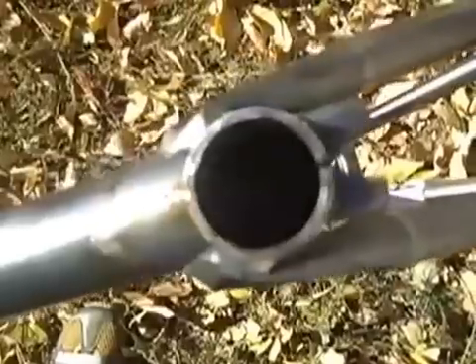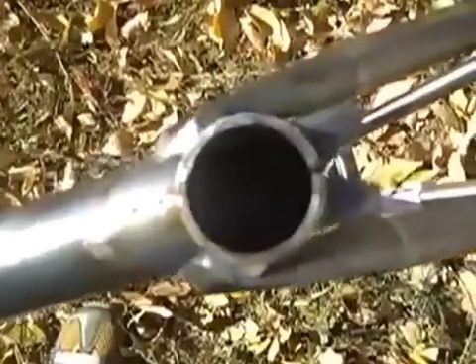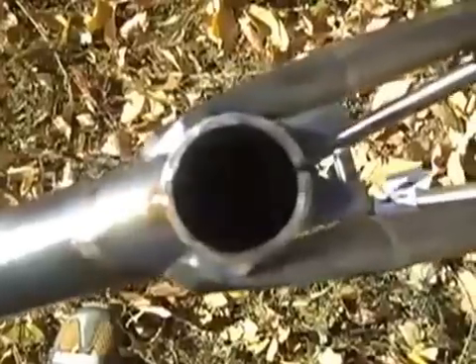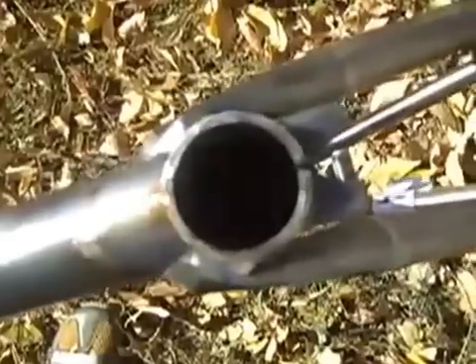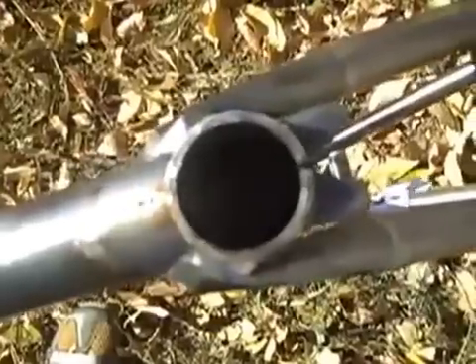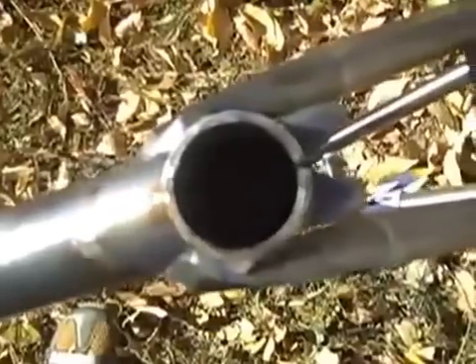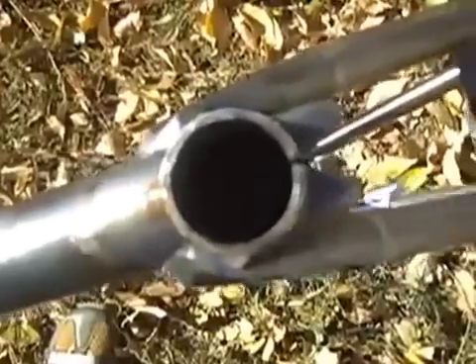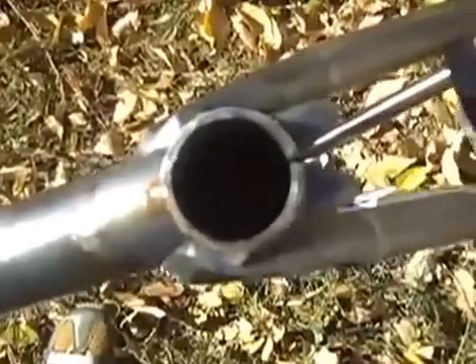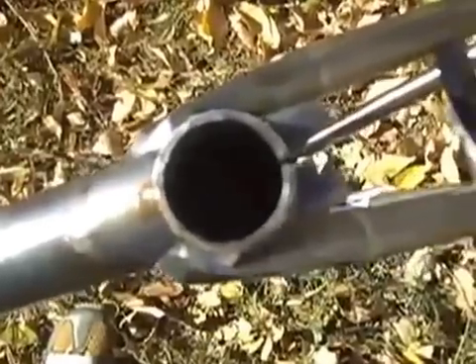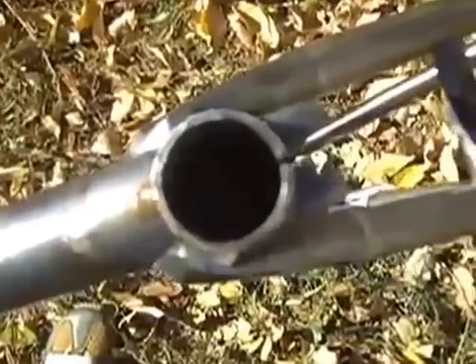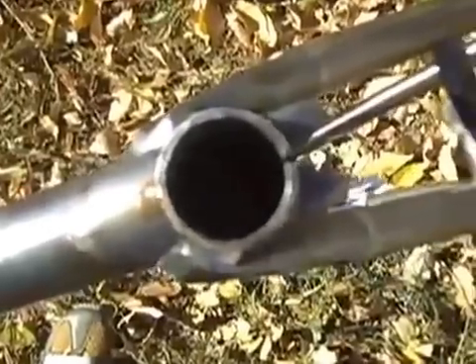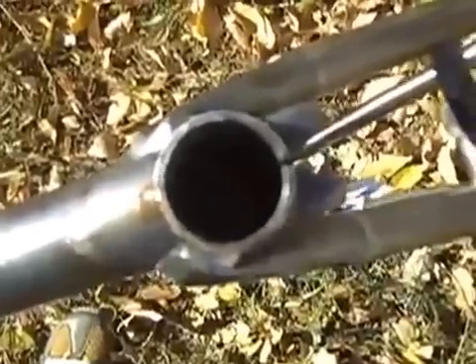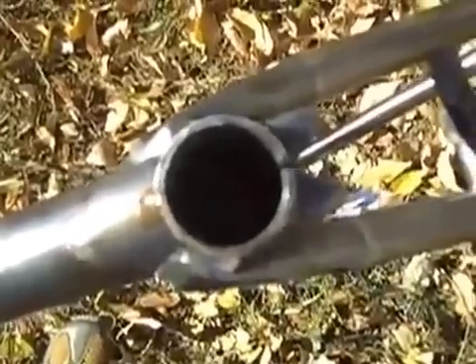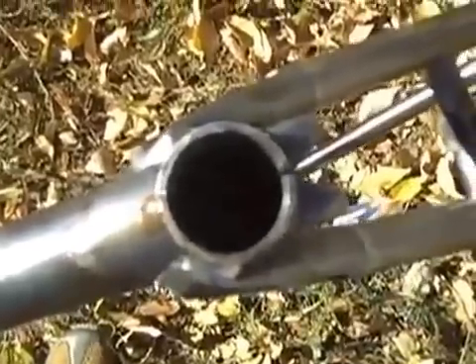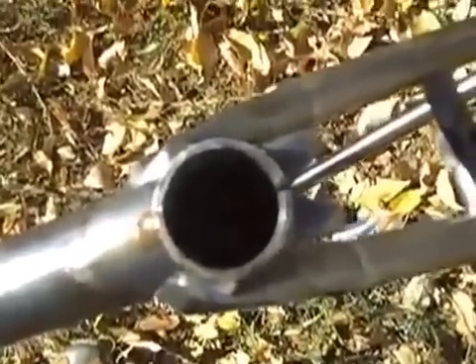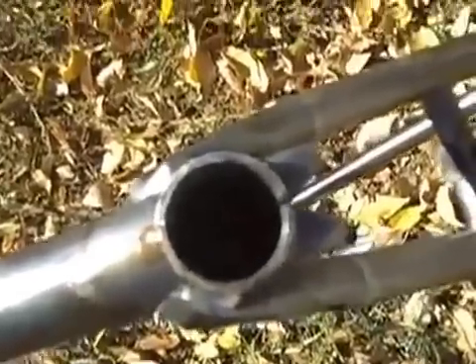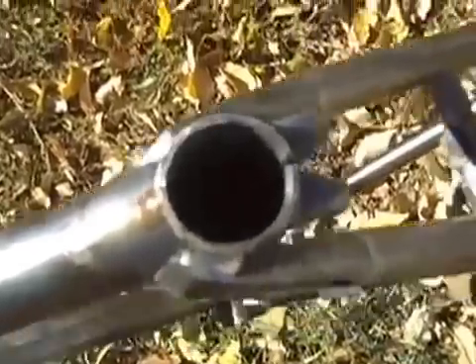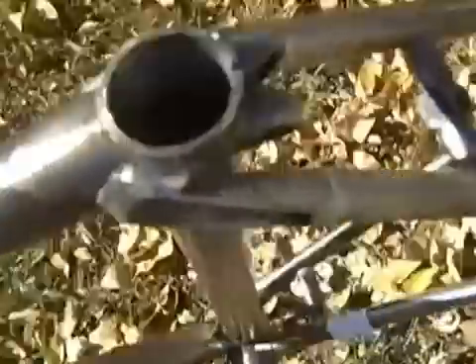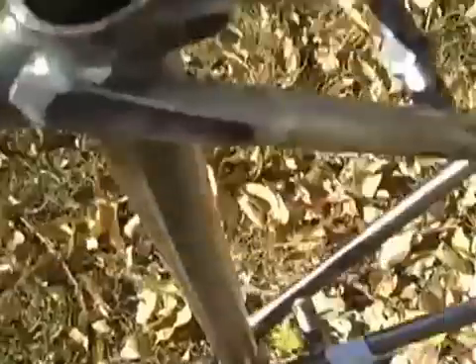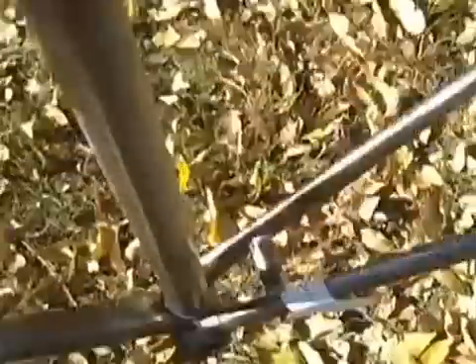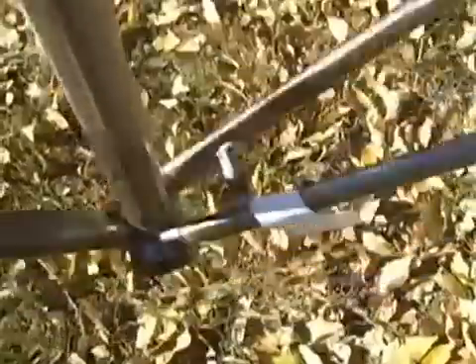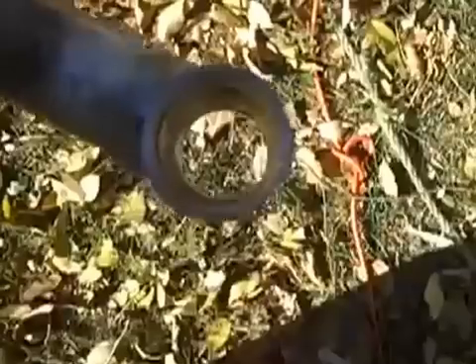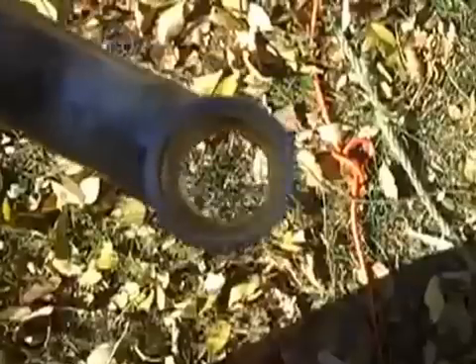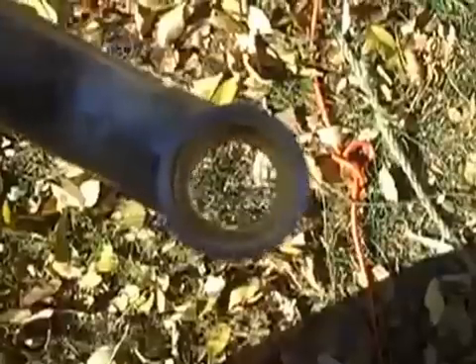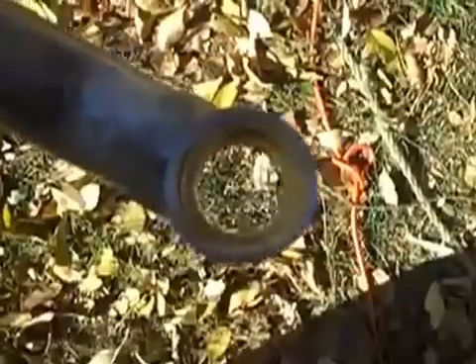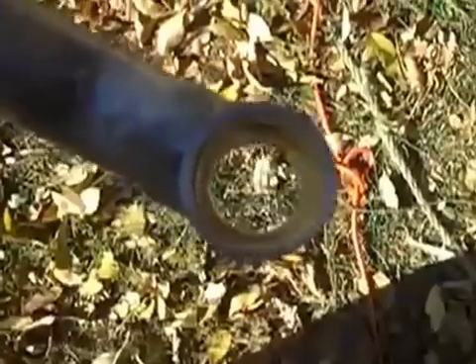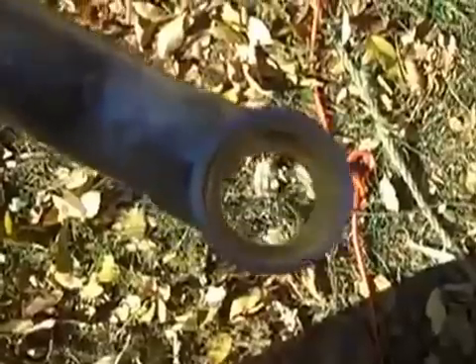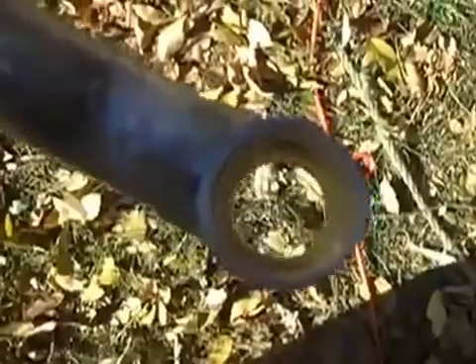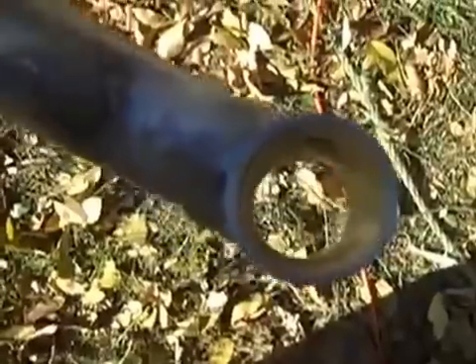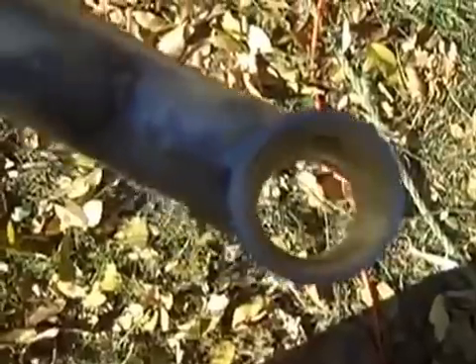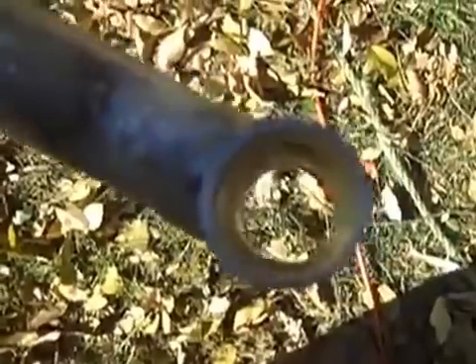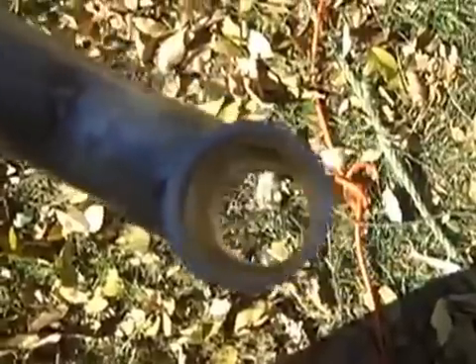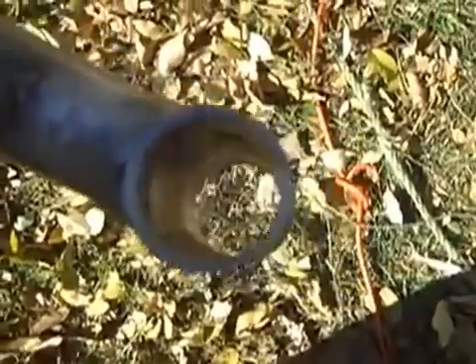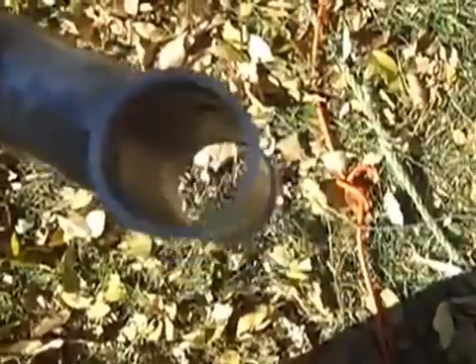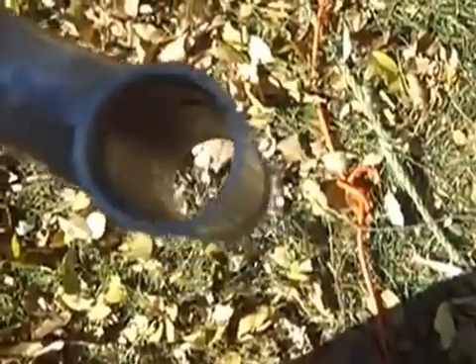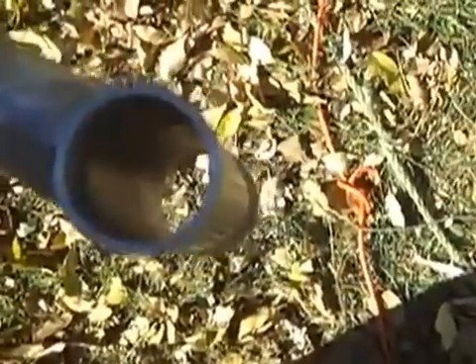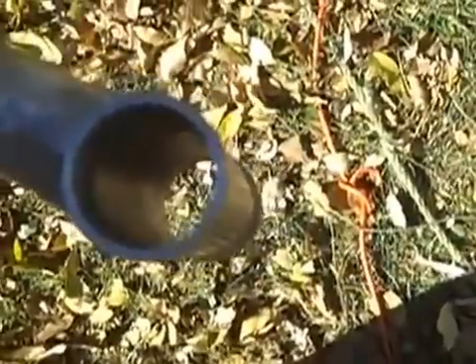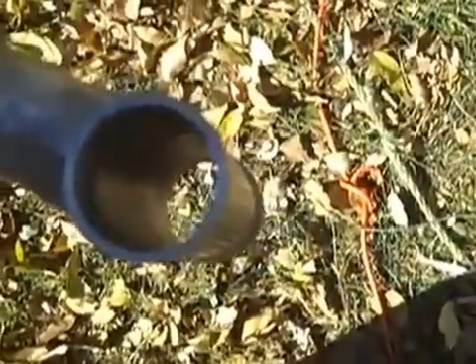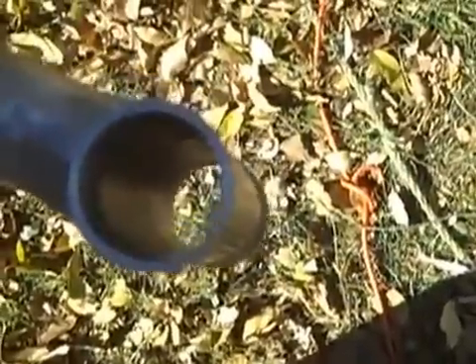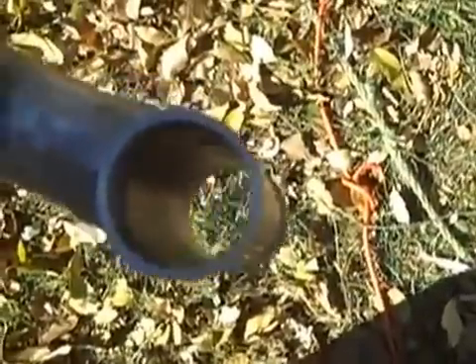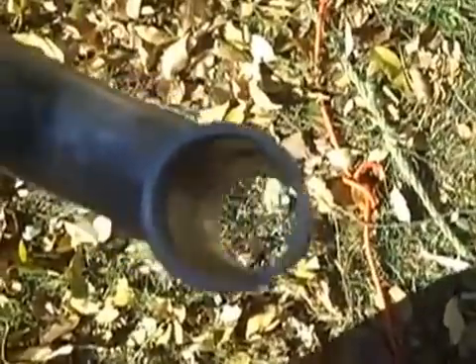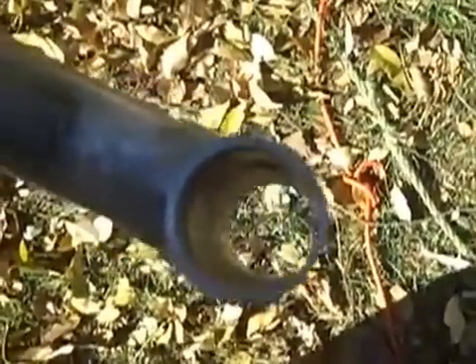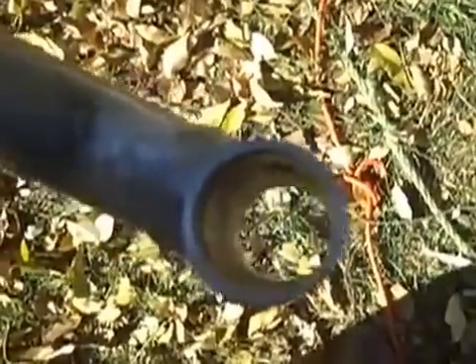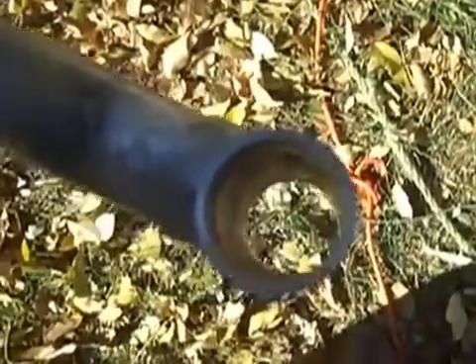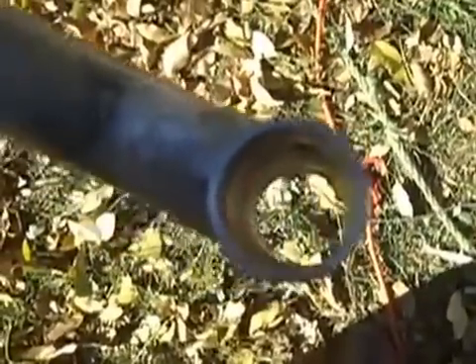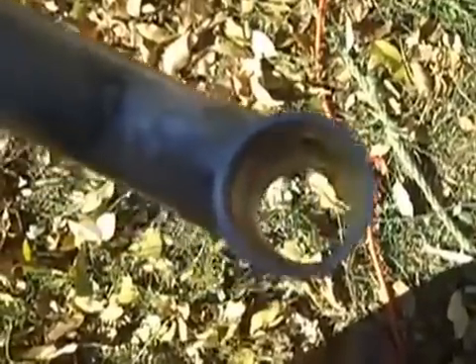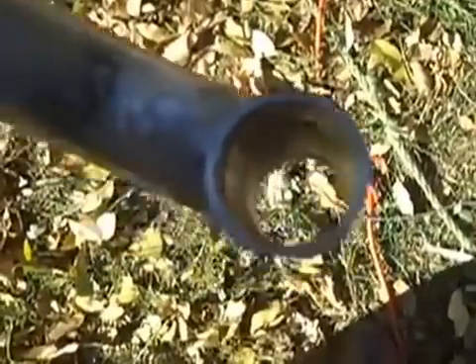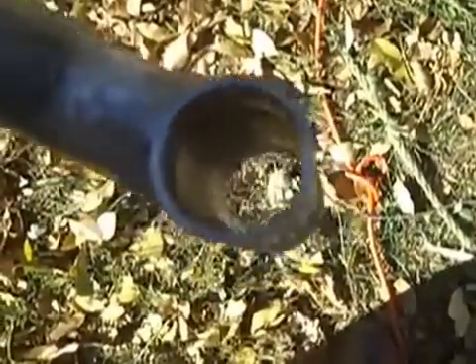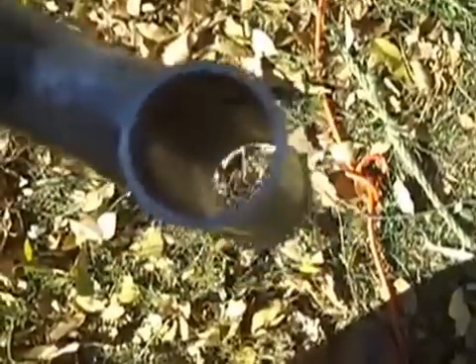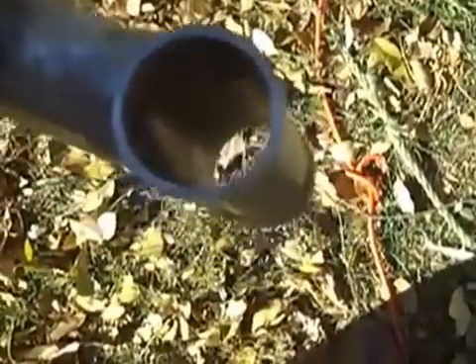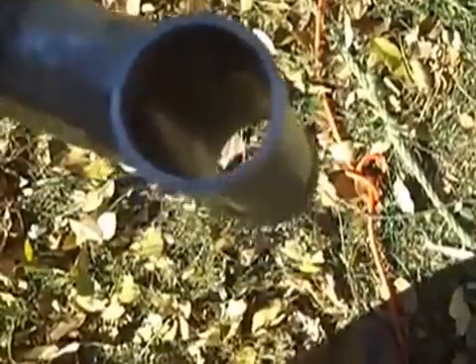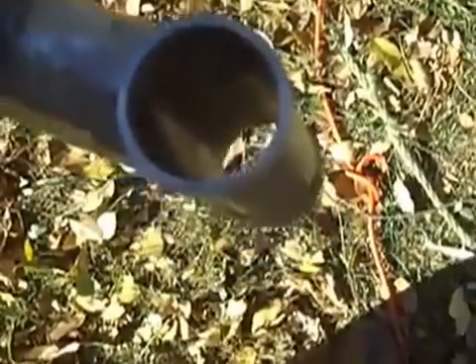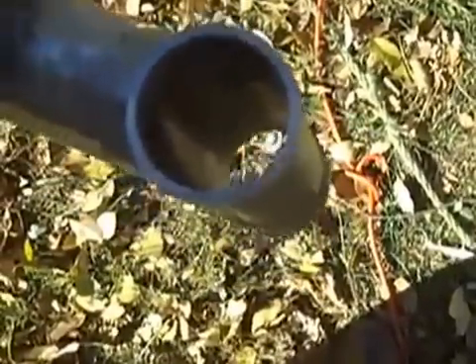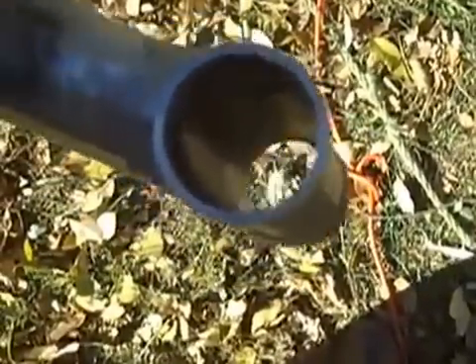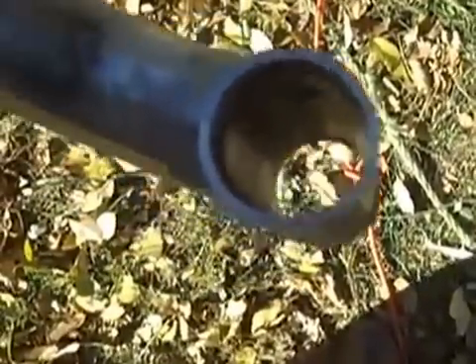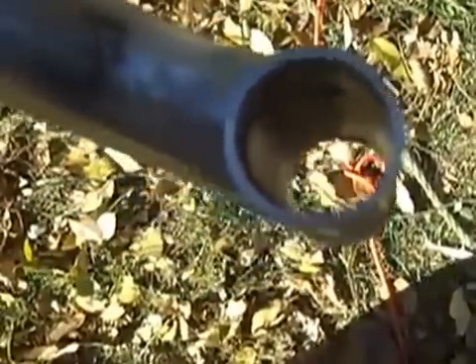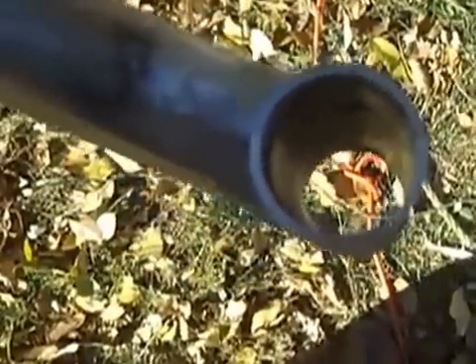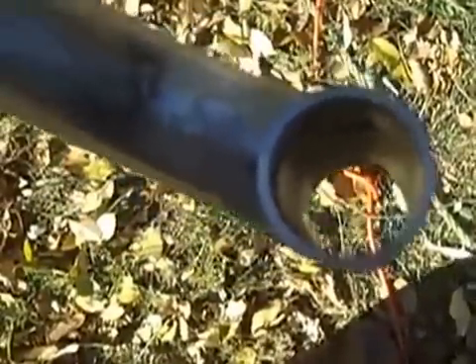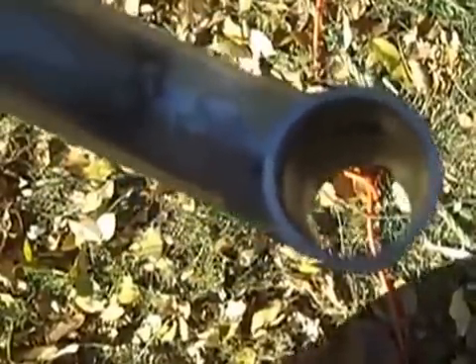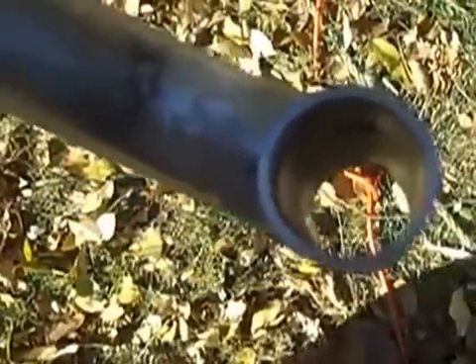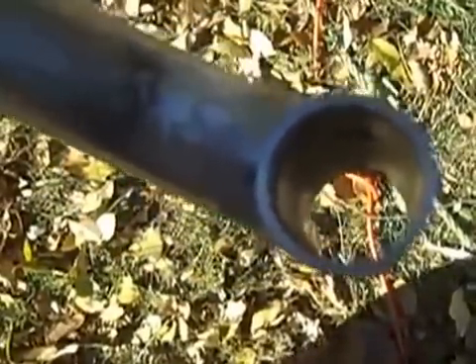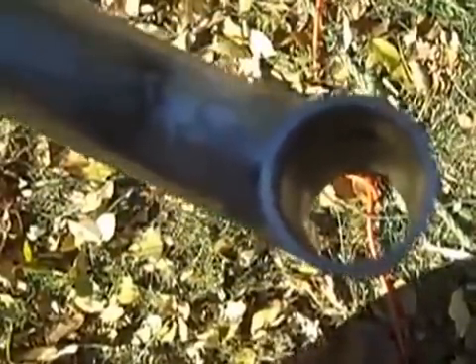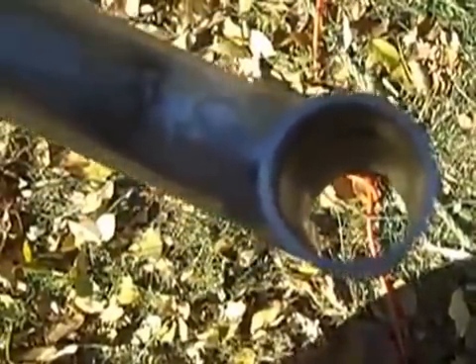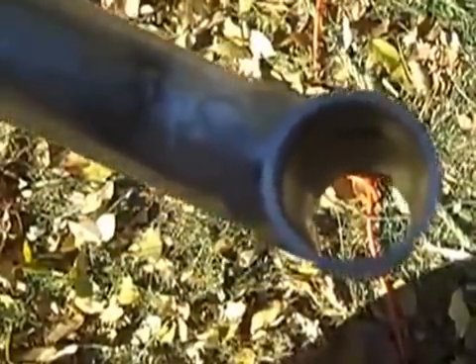Looks like they did a pretty good job on the seat tube and the head tube. You can see a nice ring of silver — good penetration.